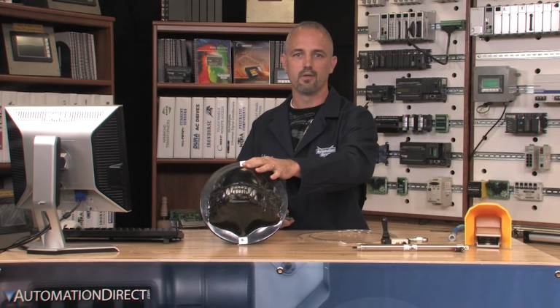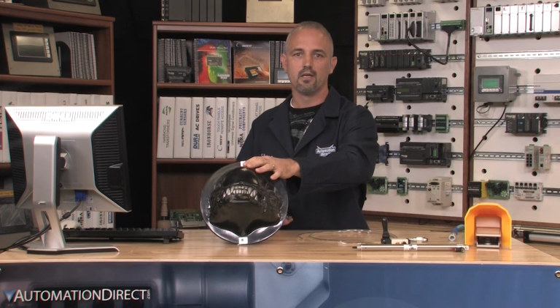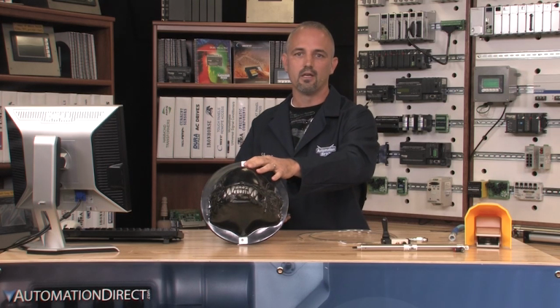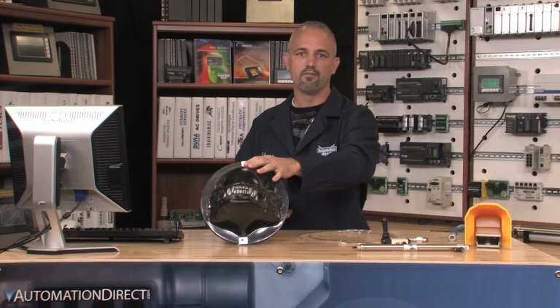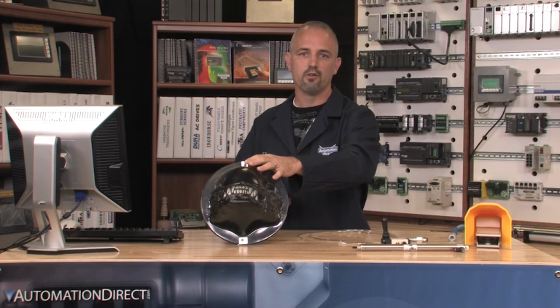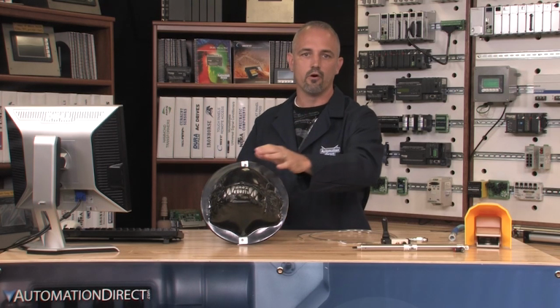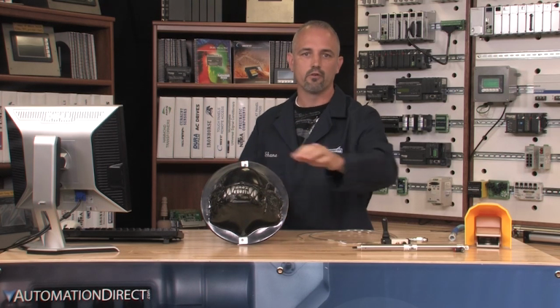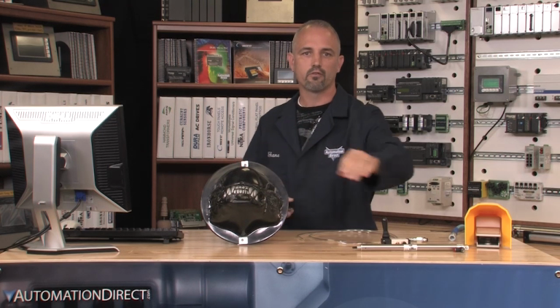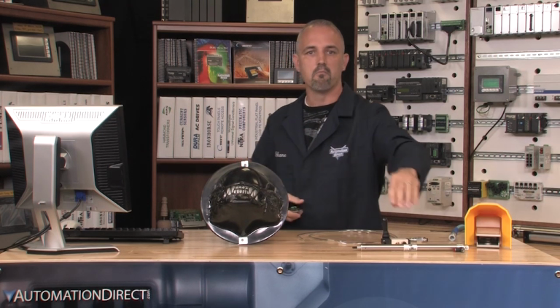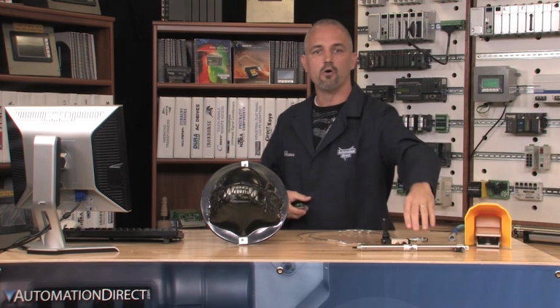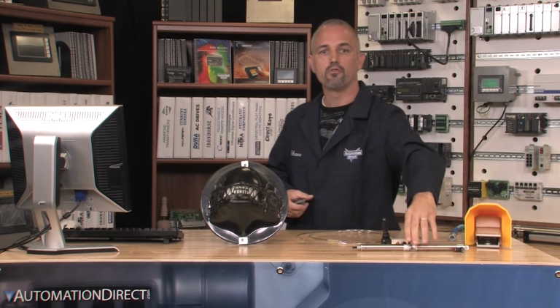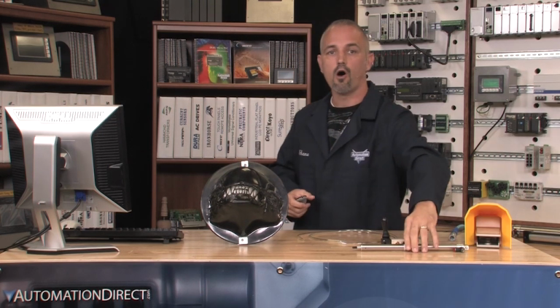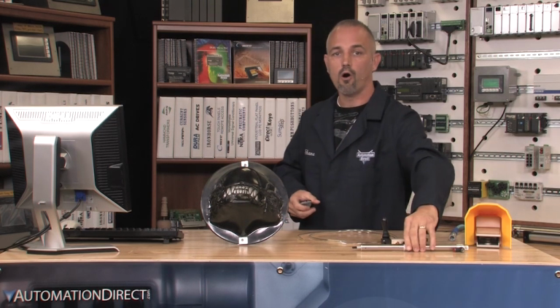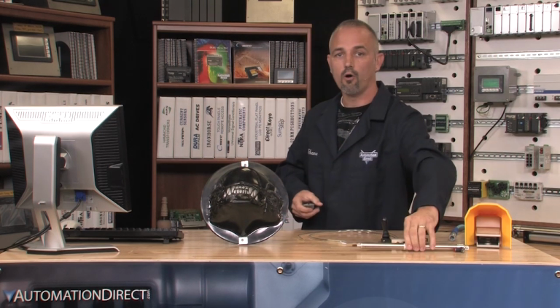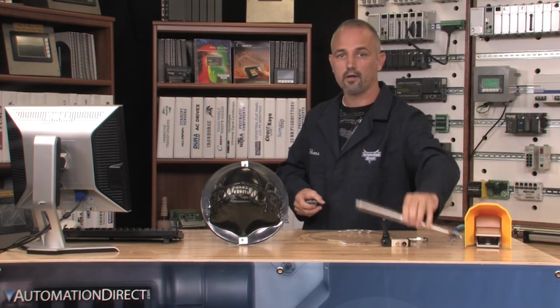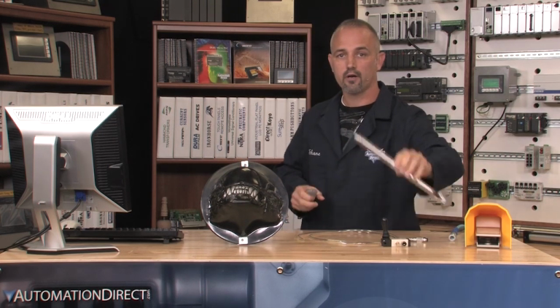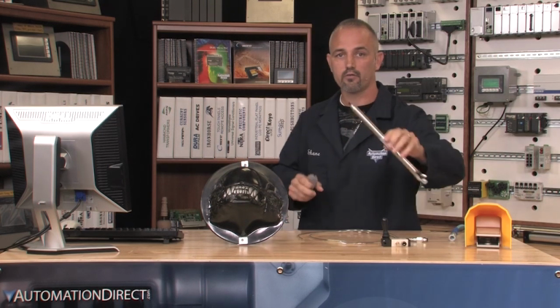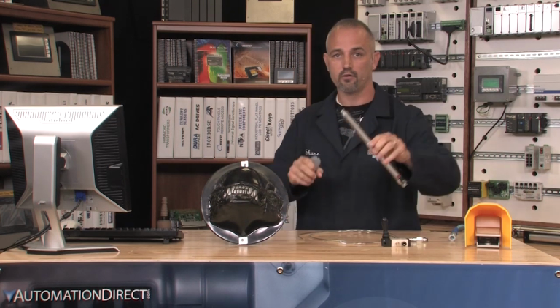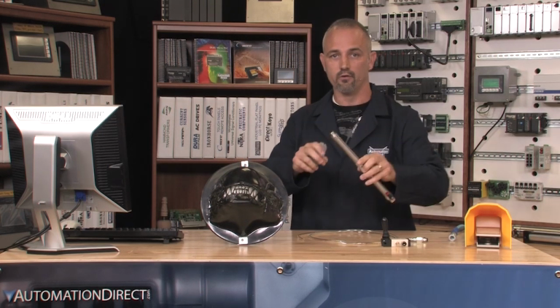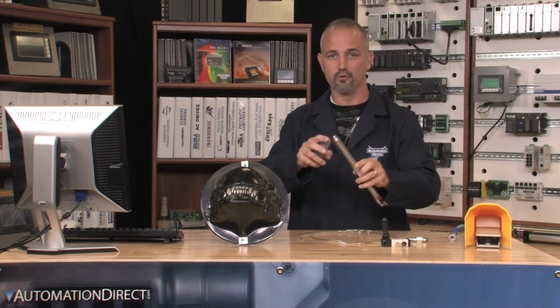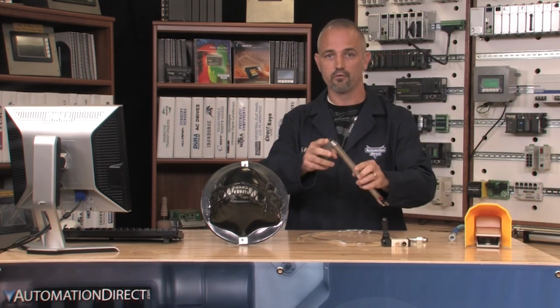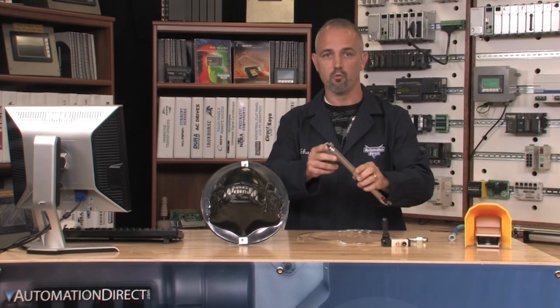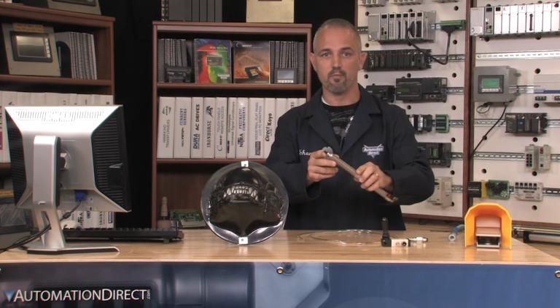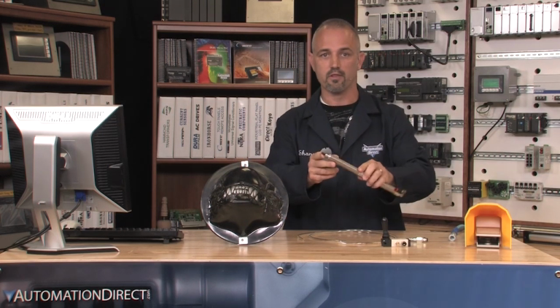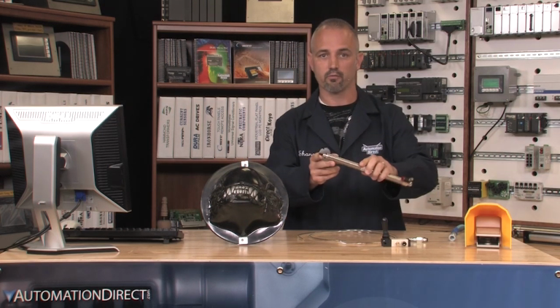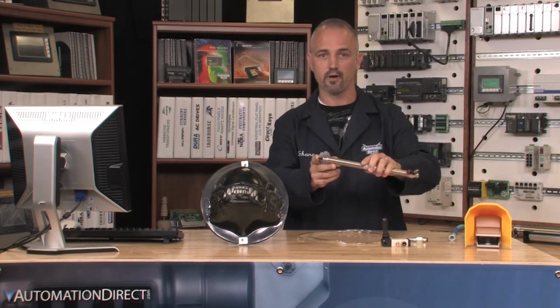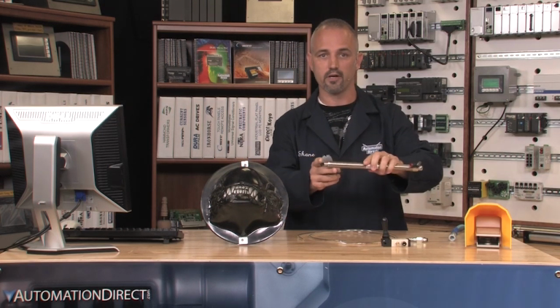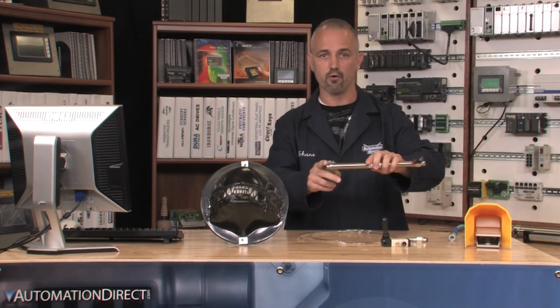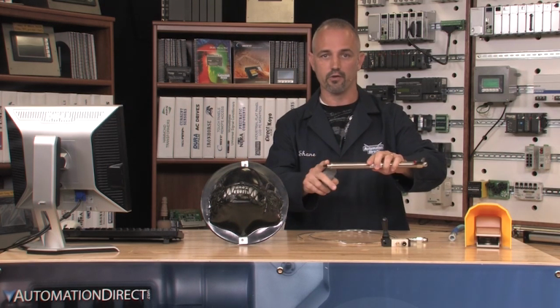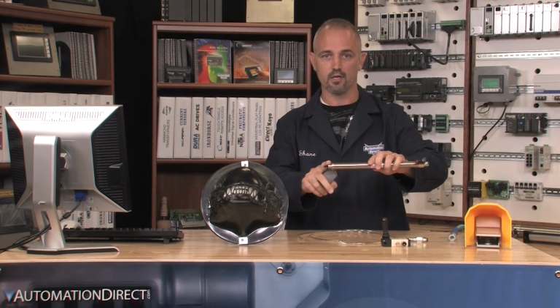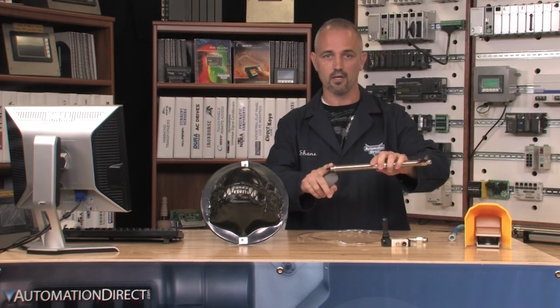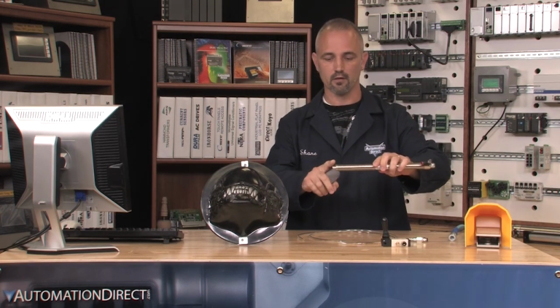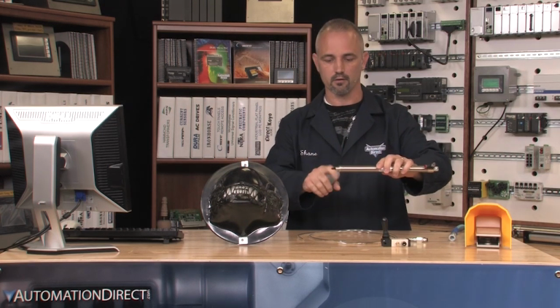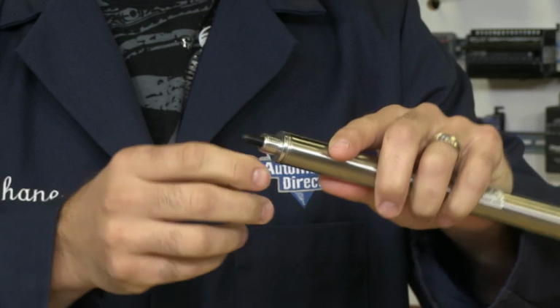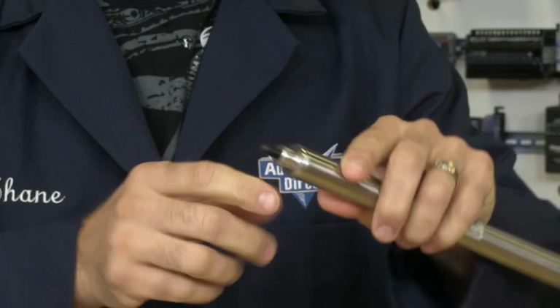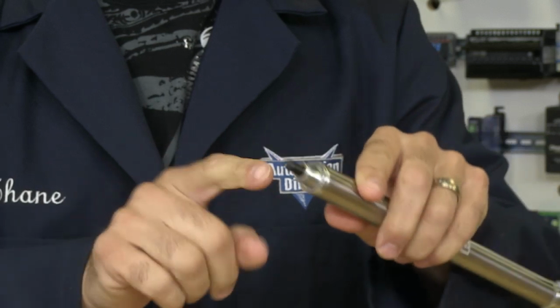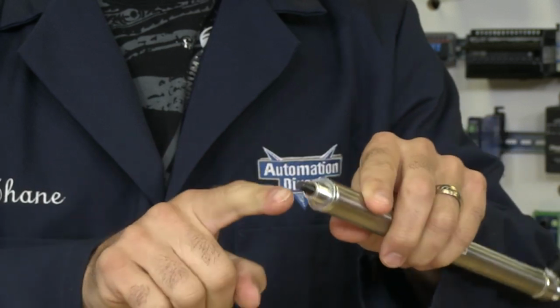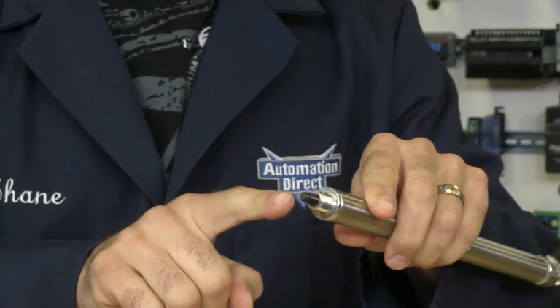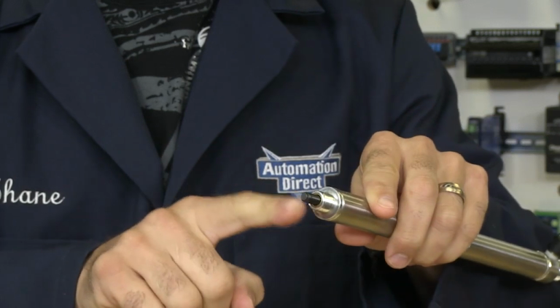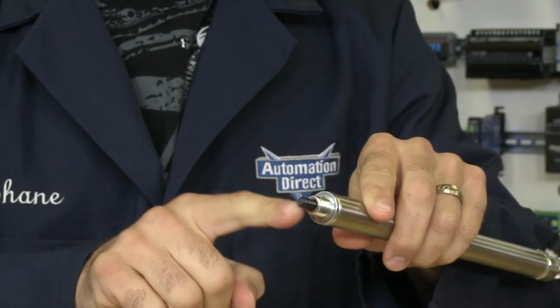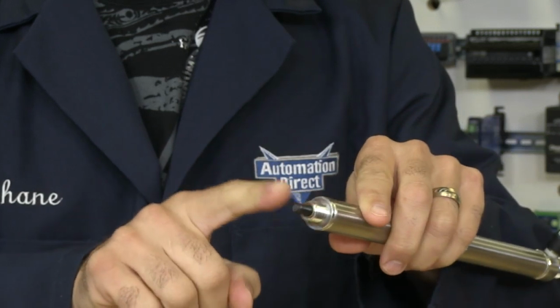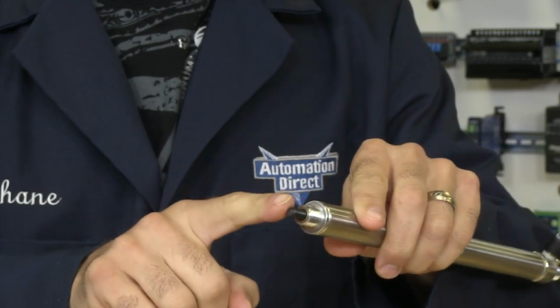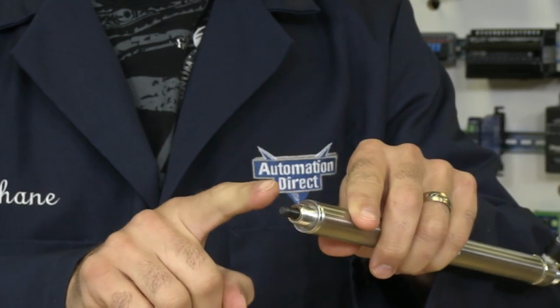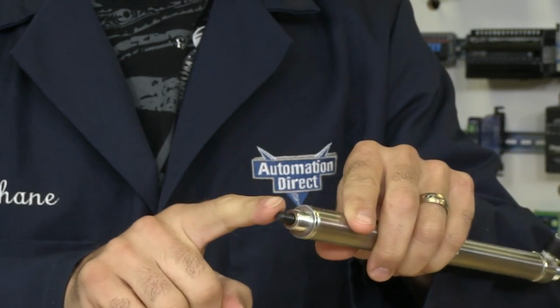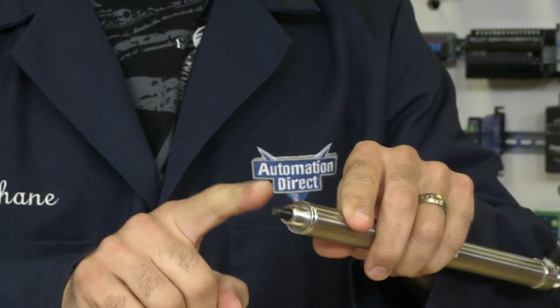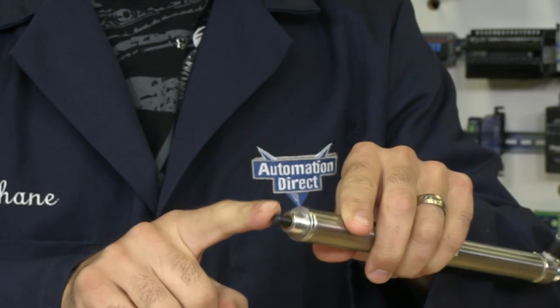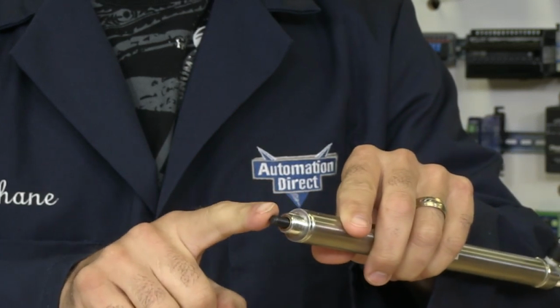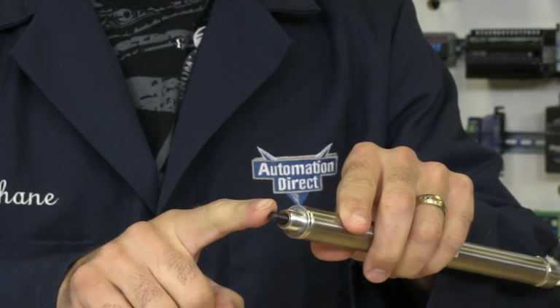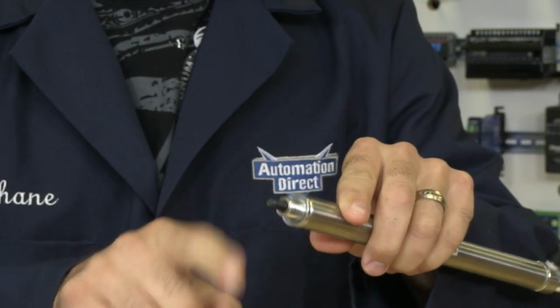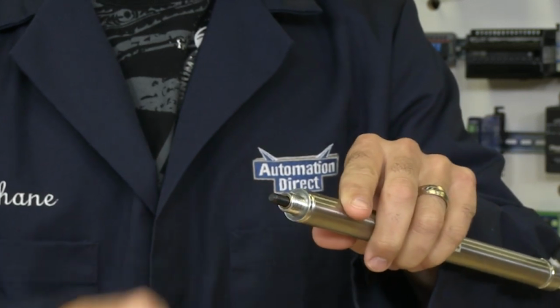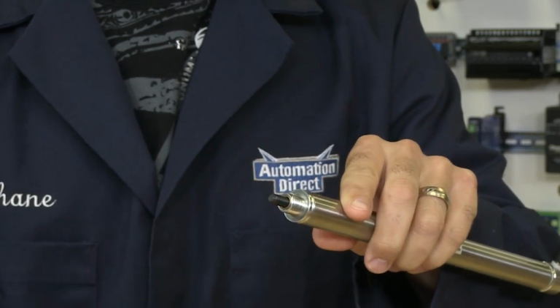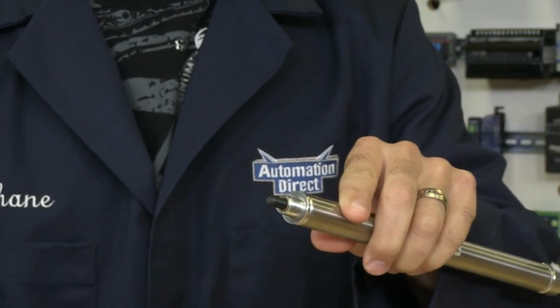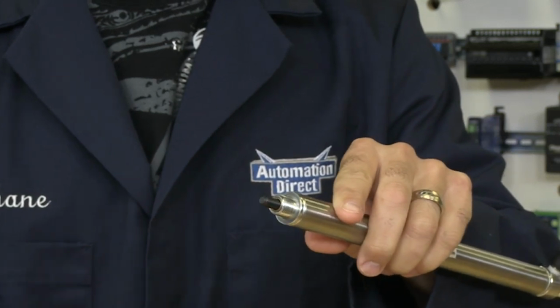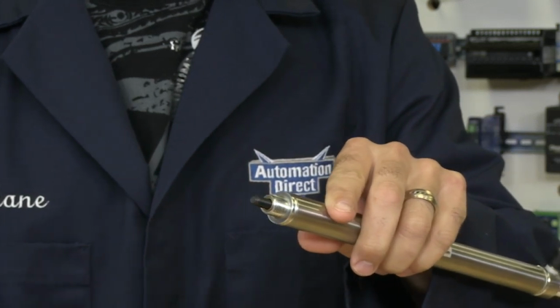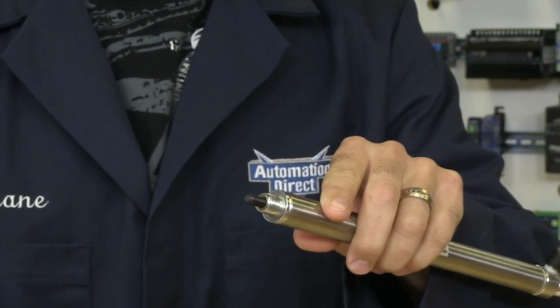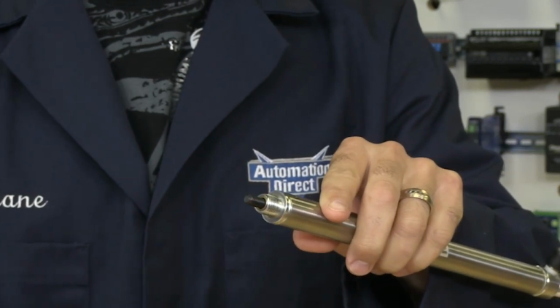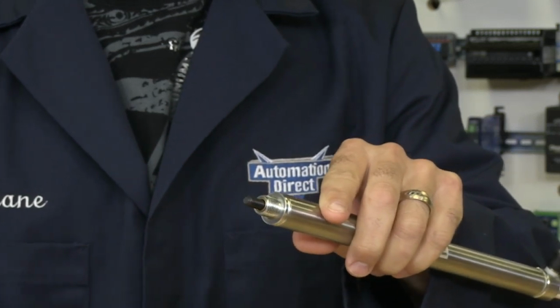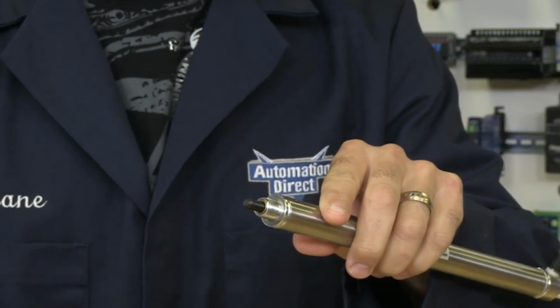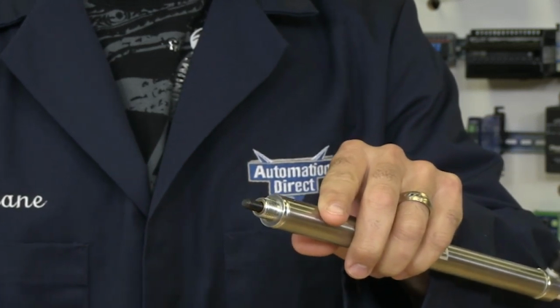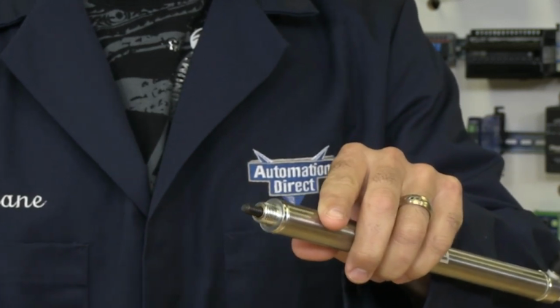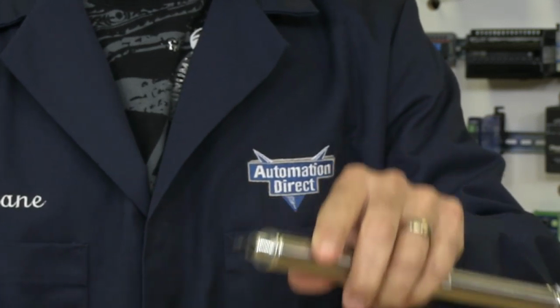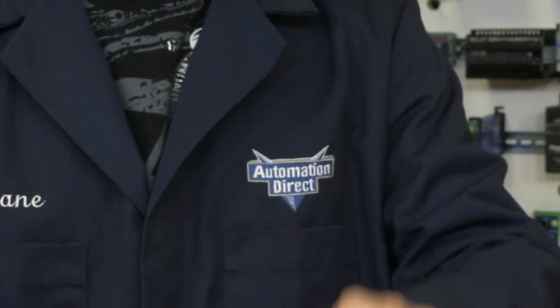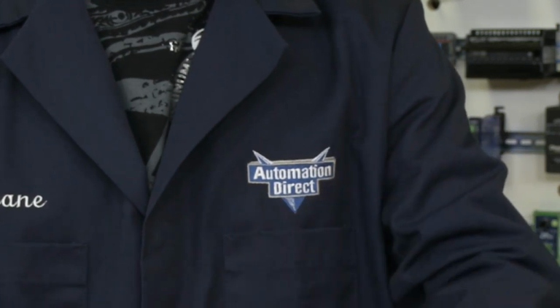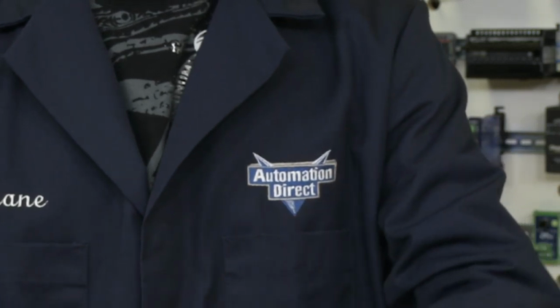If you noticed, most all air cylinders will be threaded on the end, so it is up to you how your creature is connected.